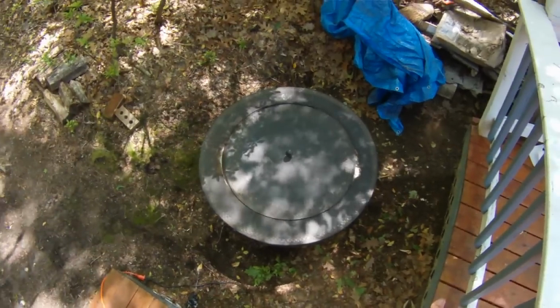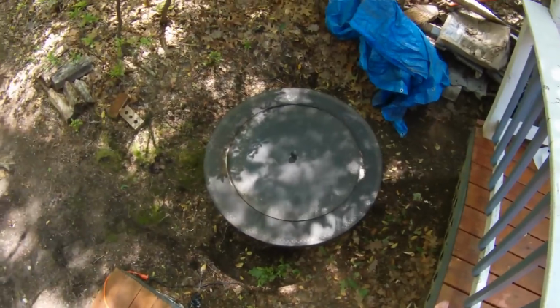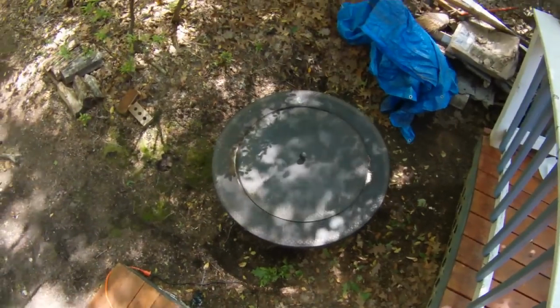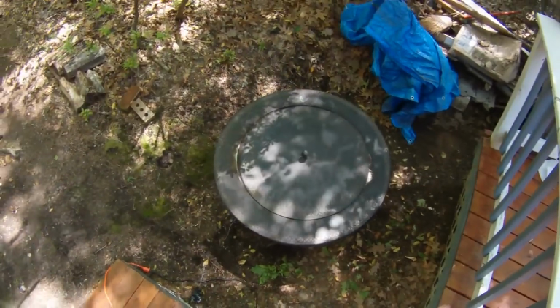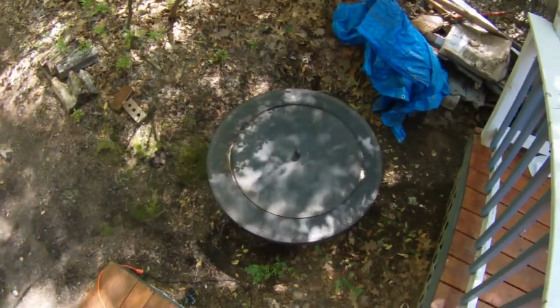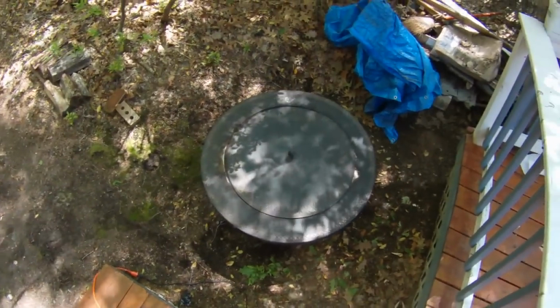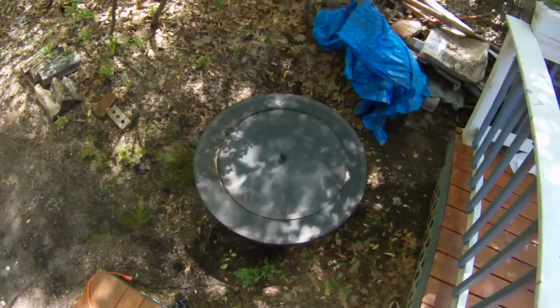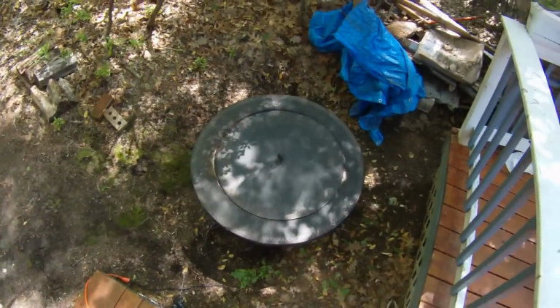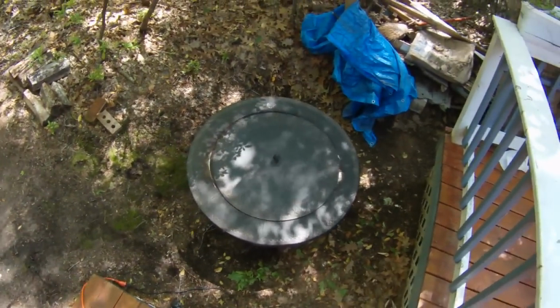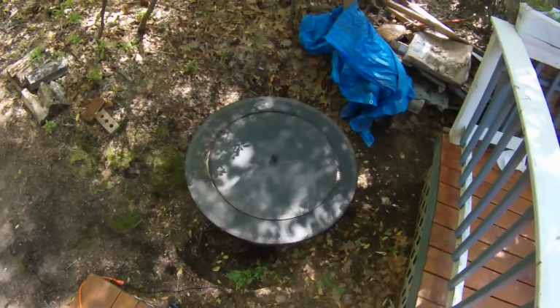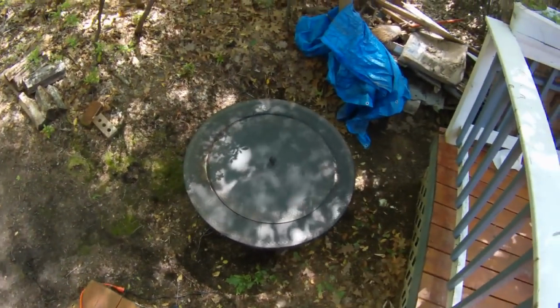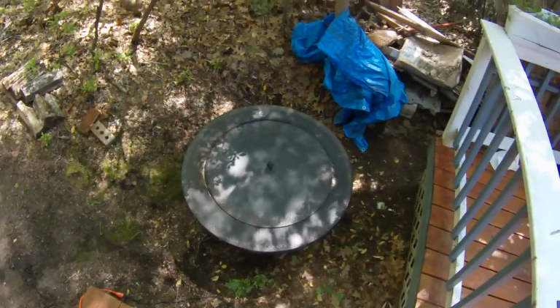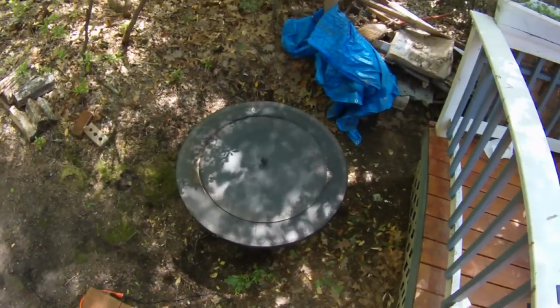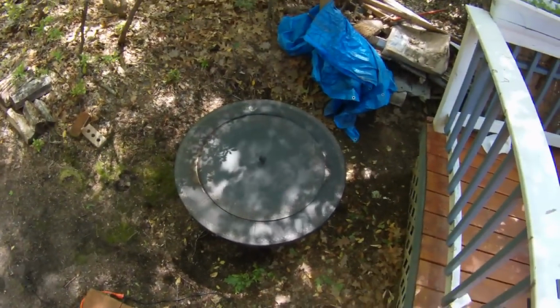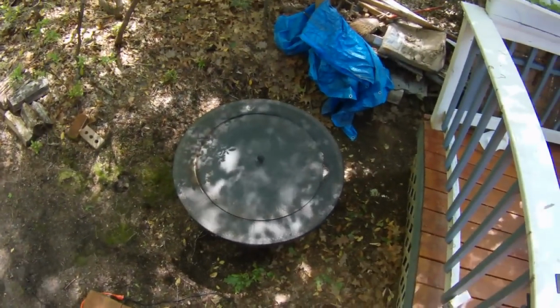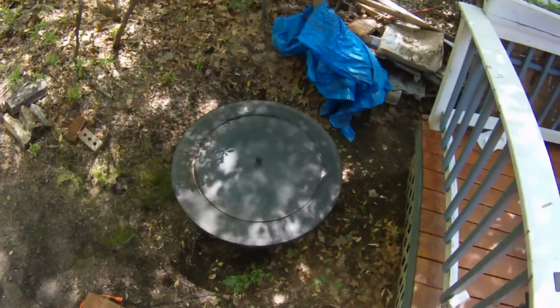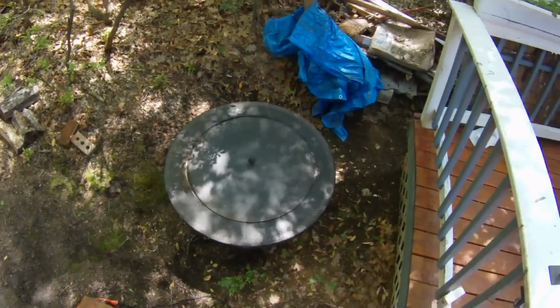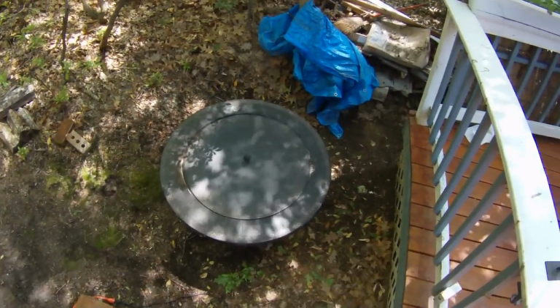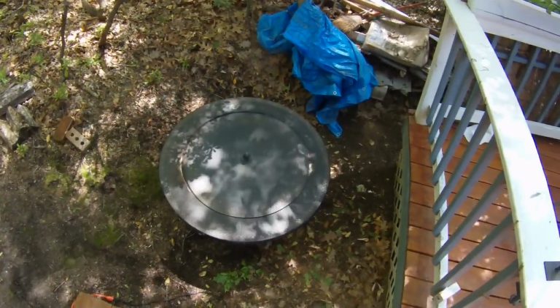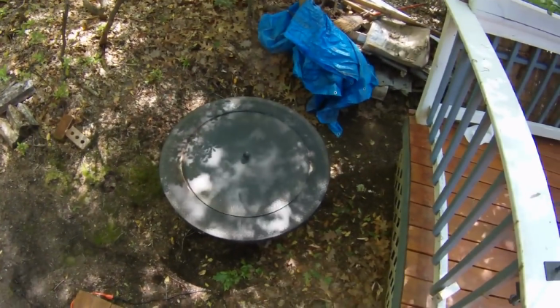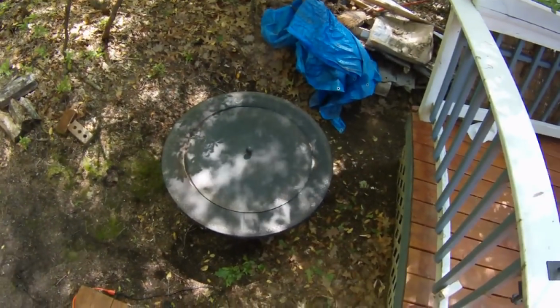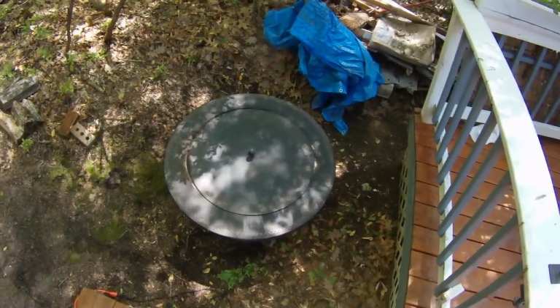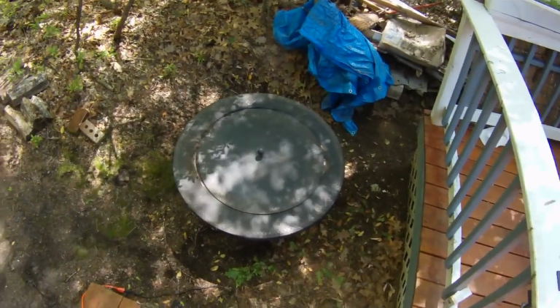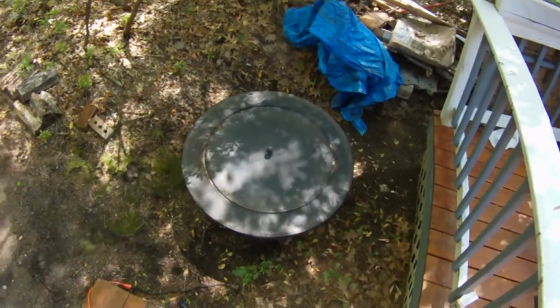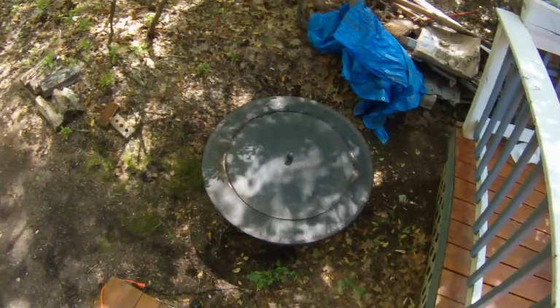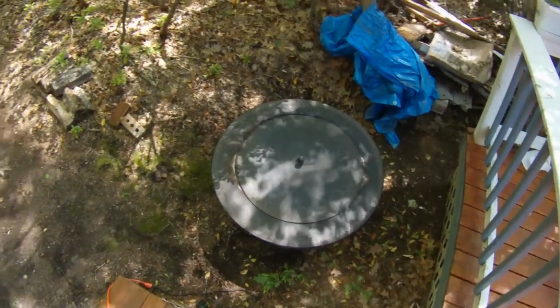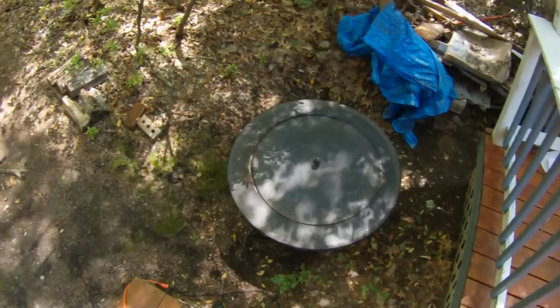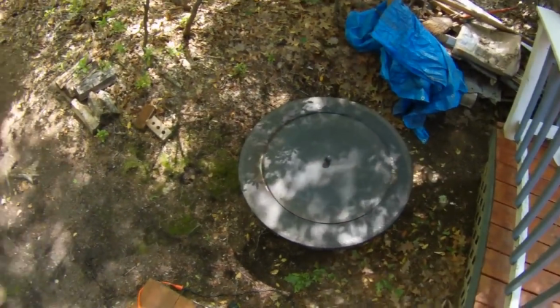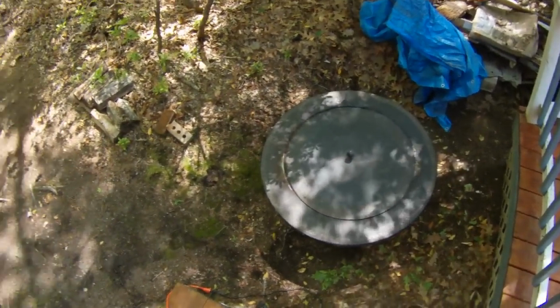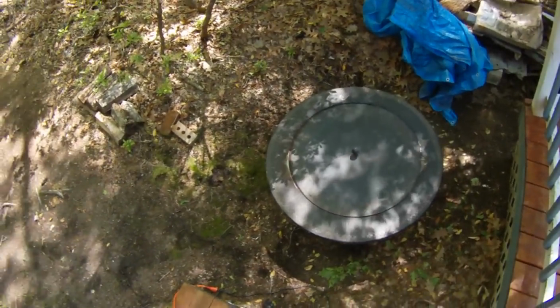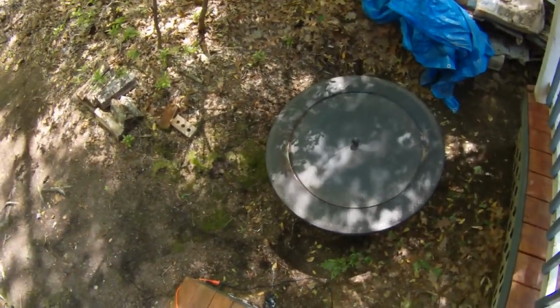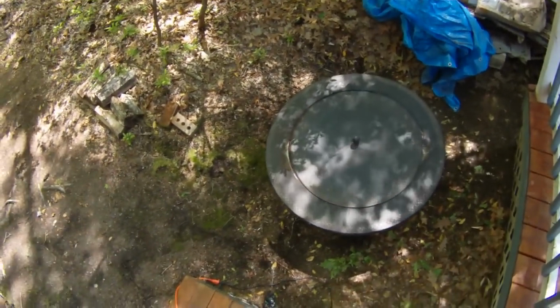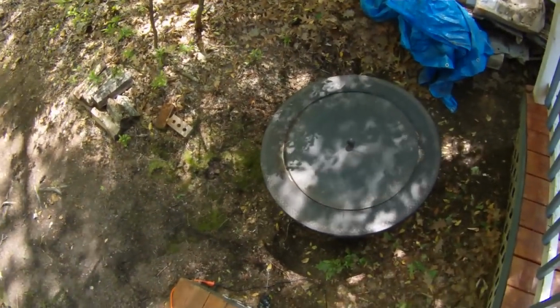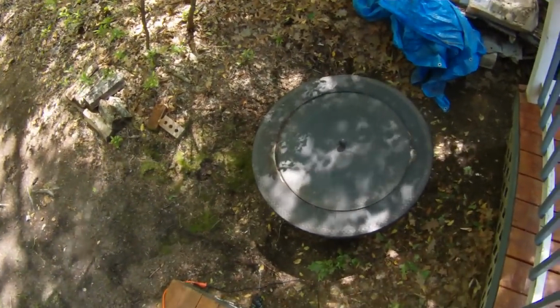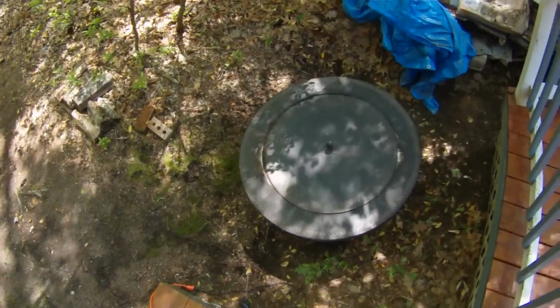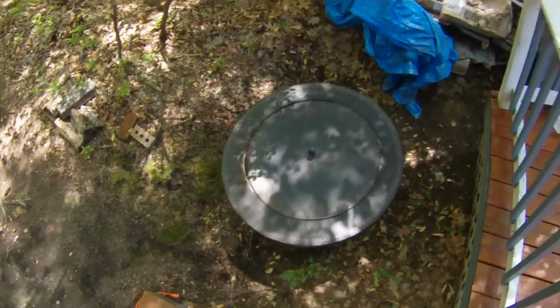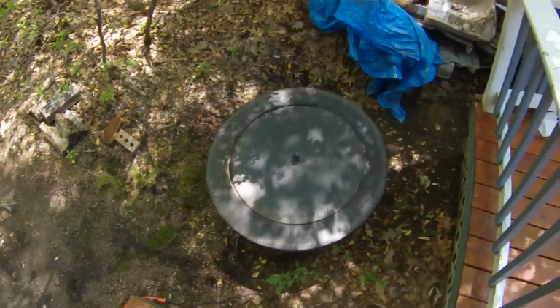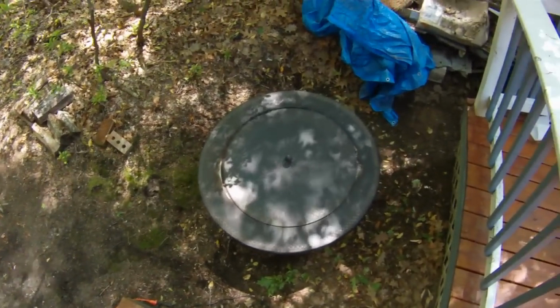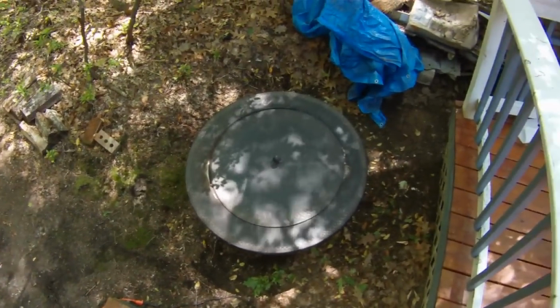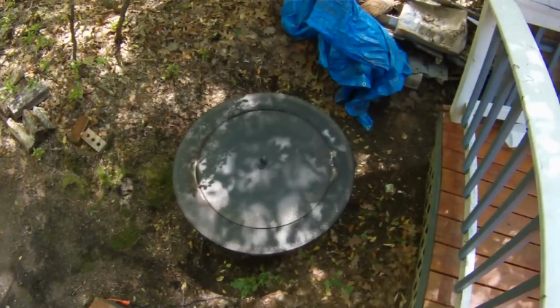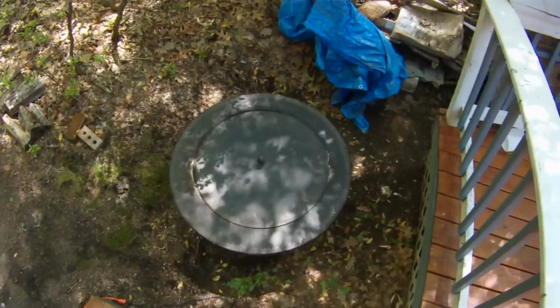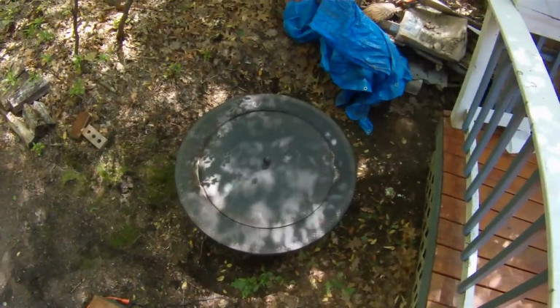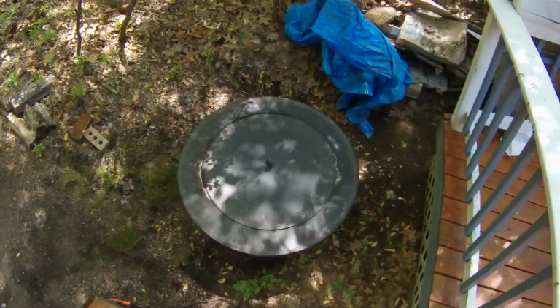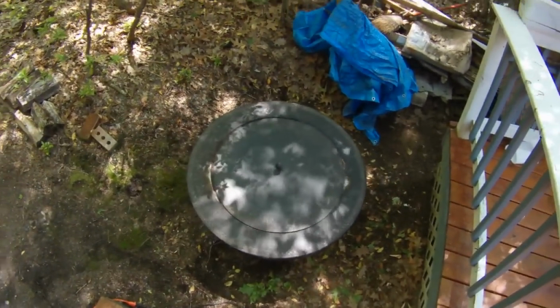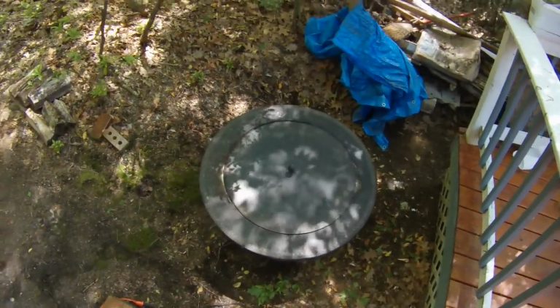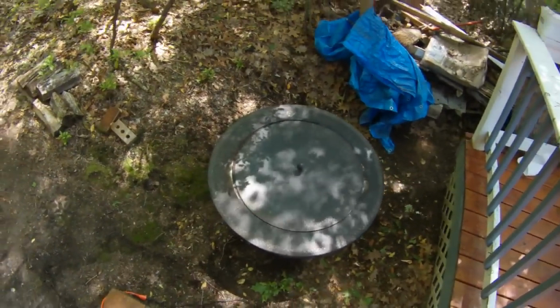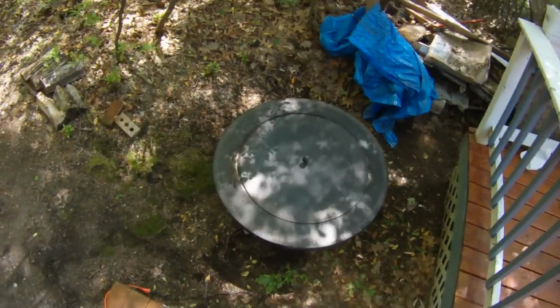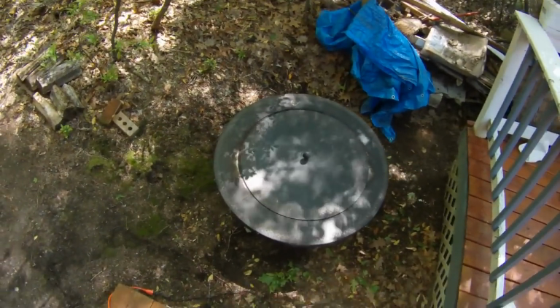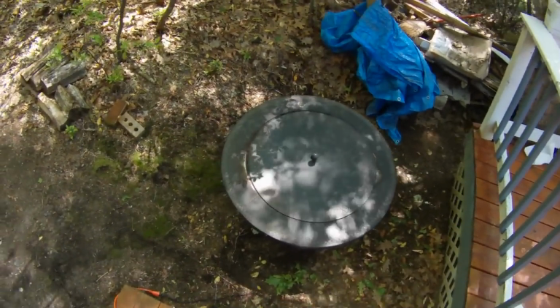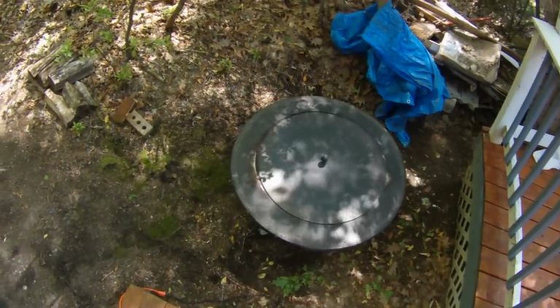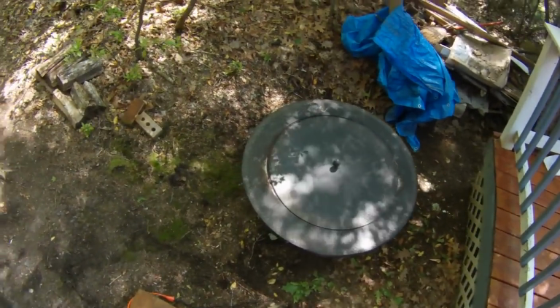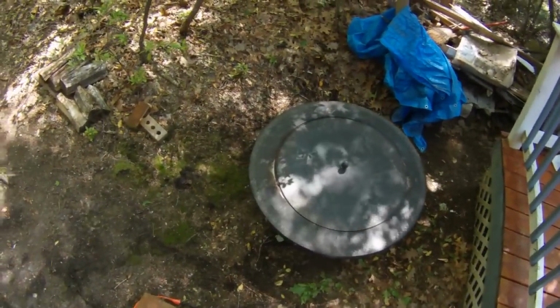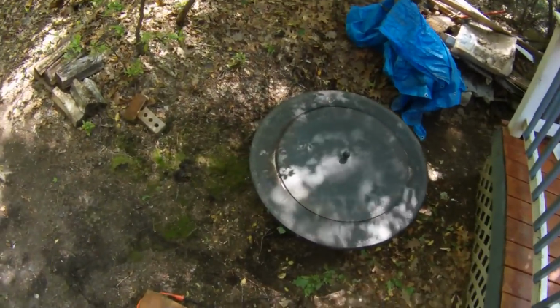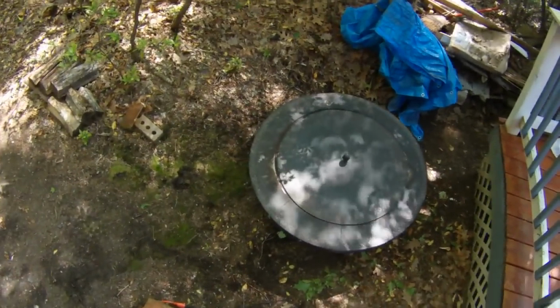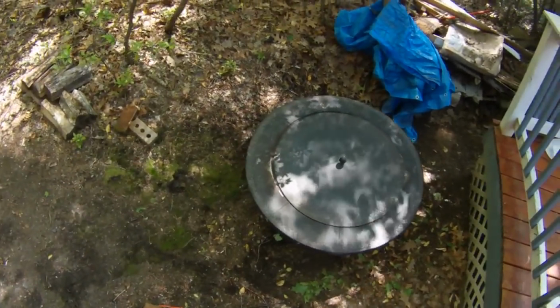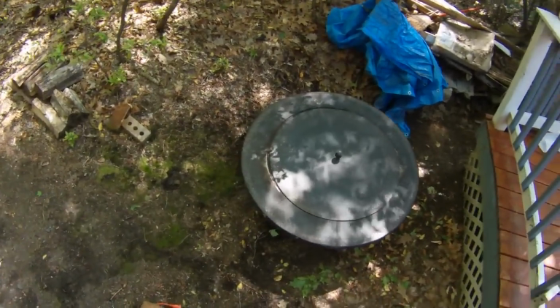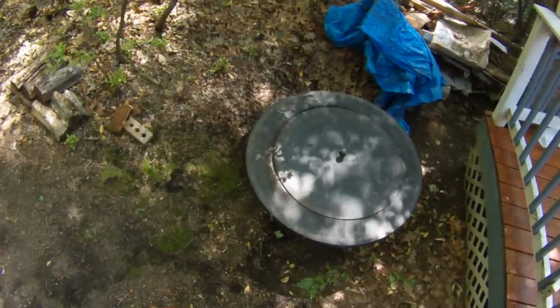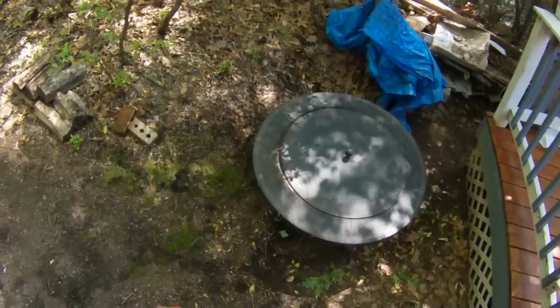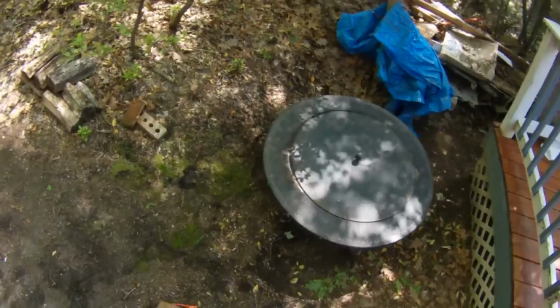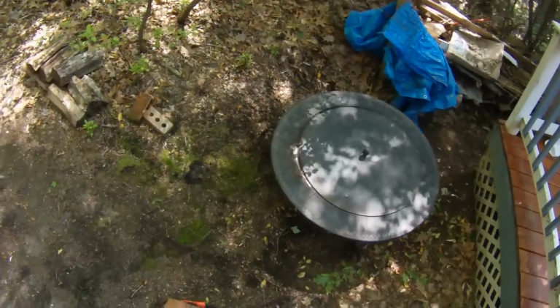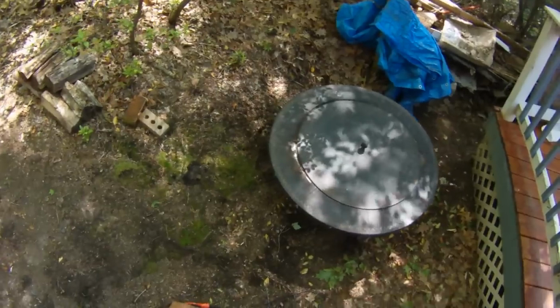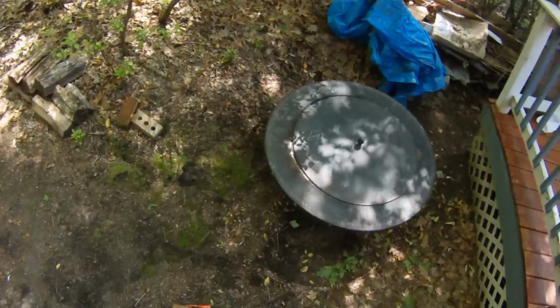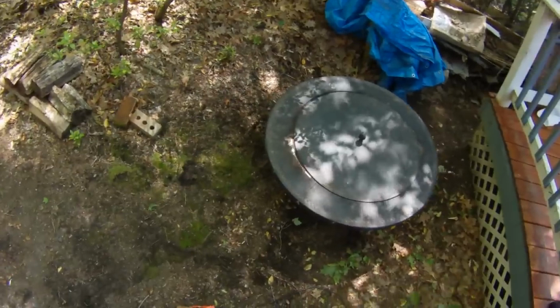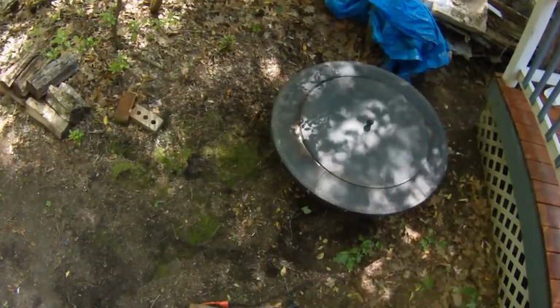Hi, this is Nick from ReviewOutlaw.com. Today I'm going to show you how to refinish a fire pit.